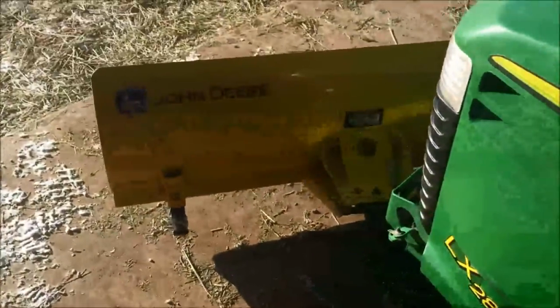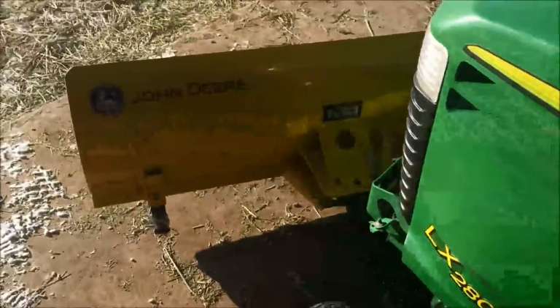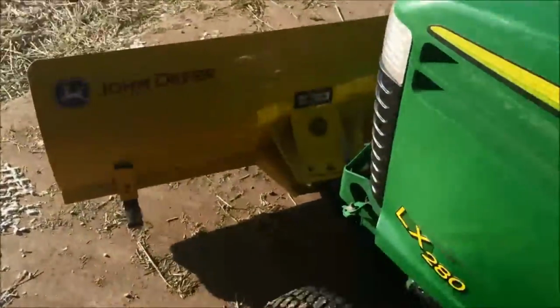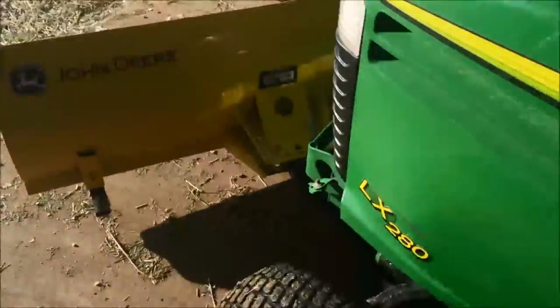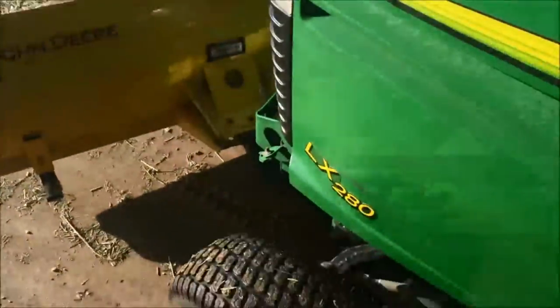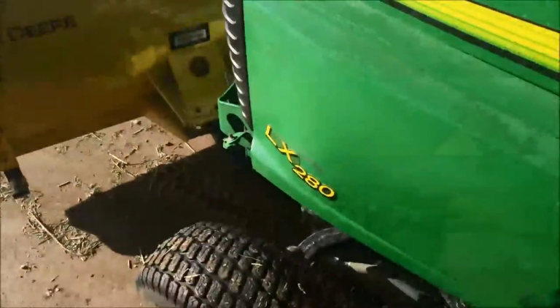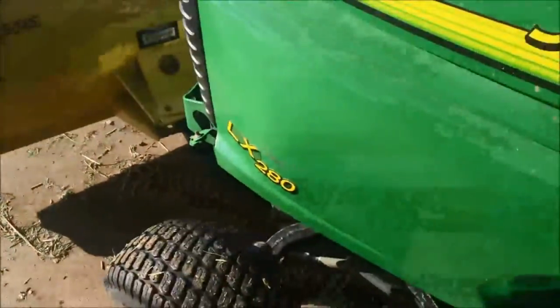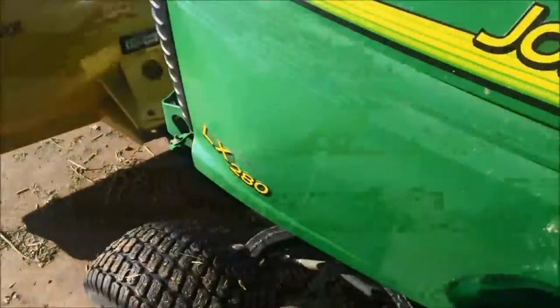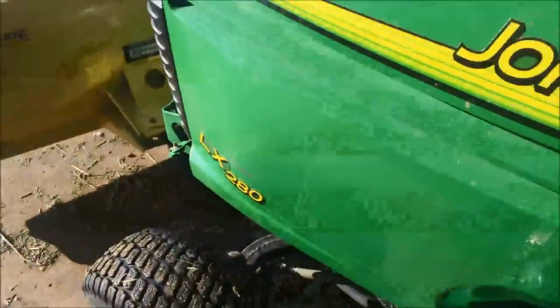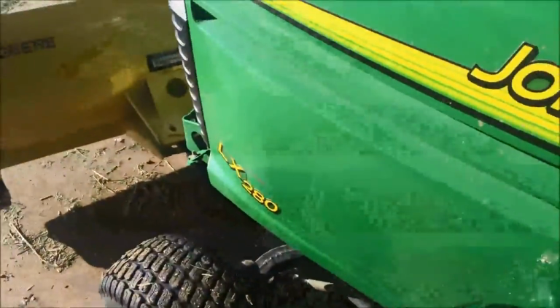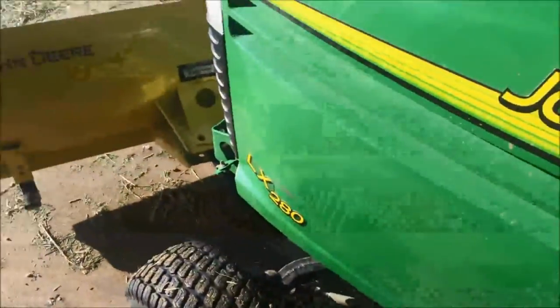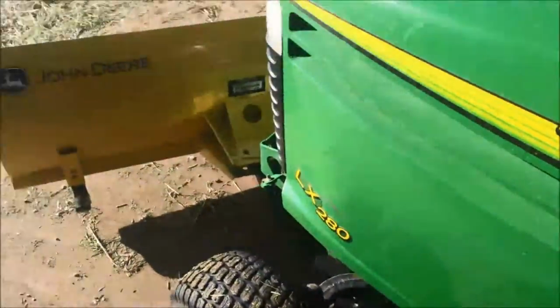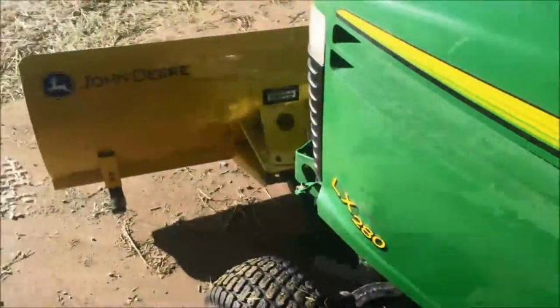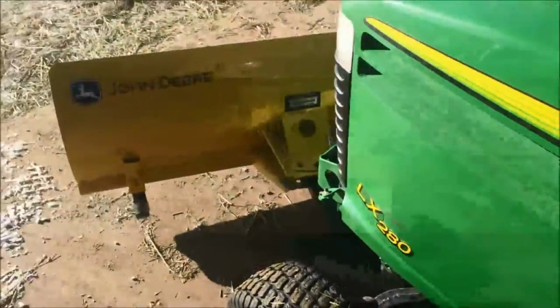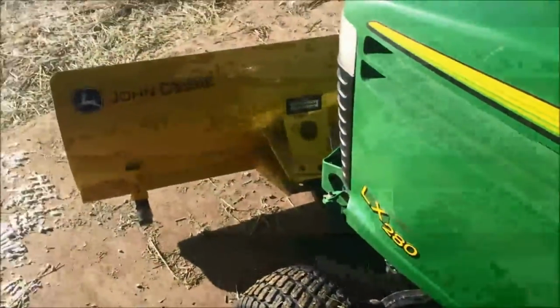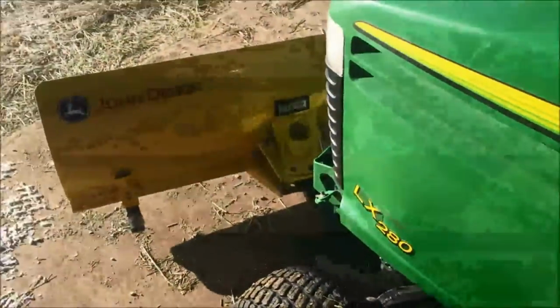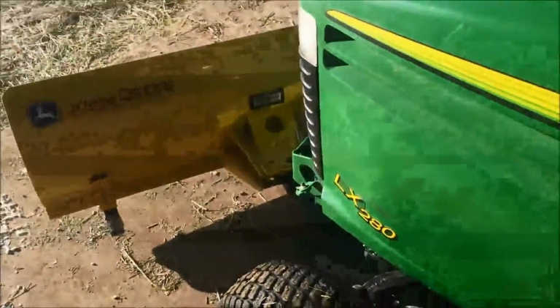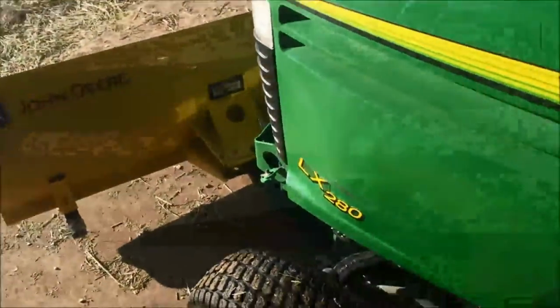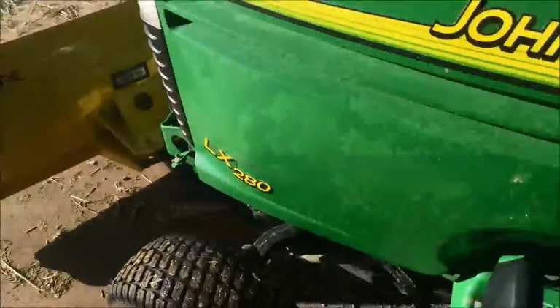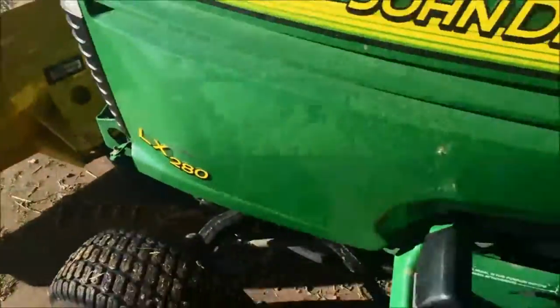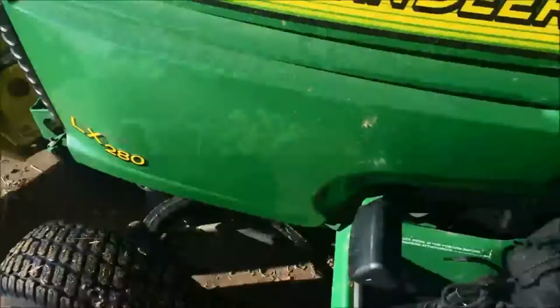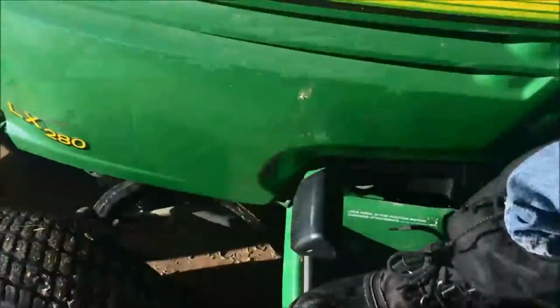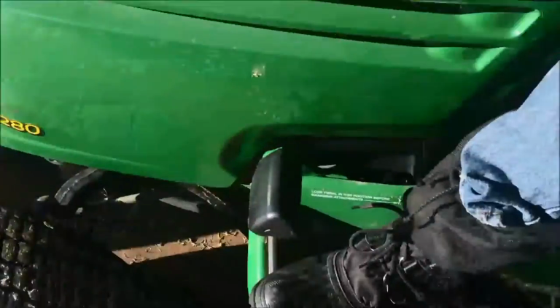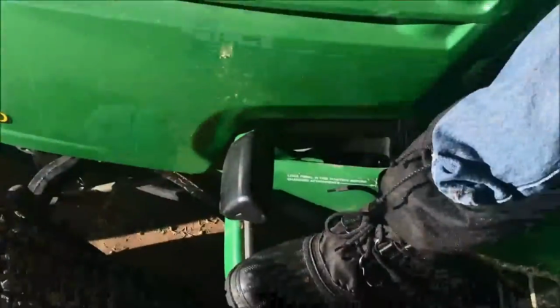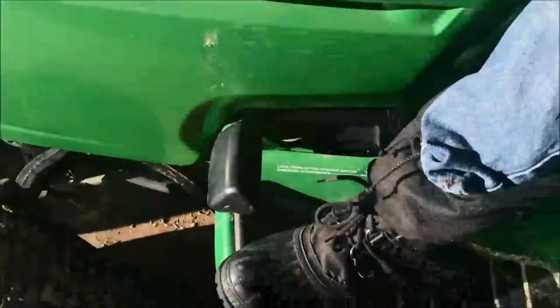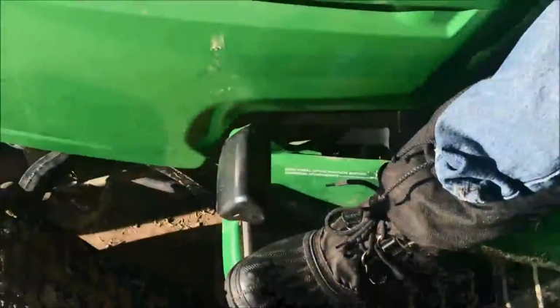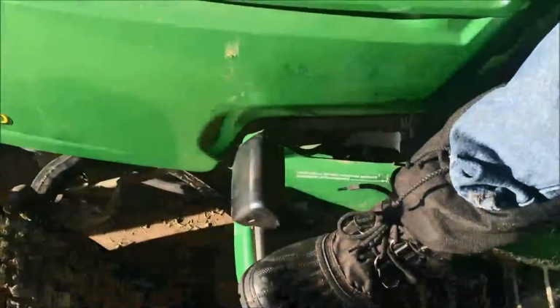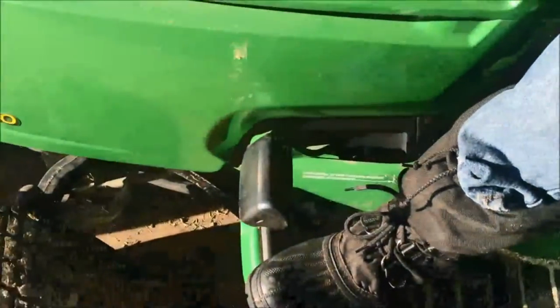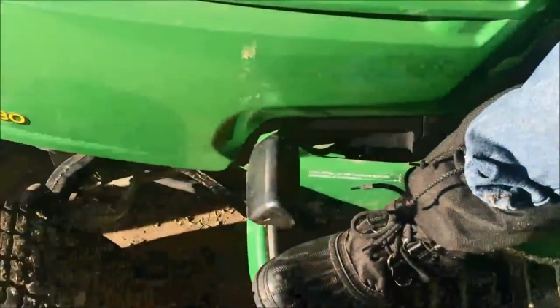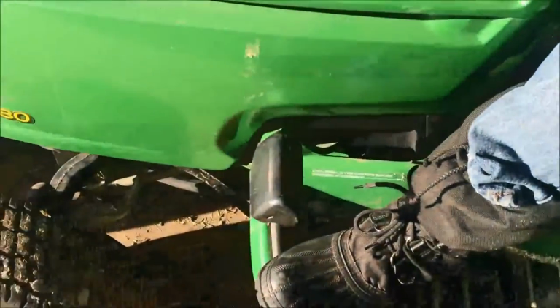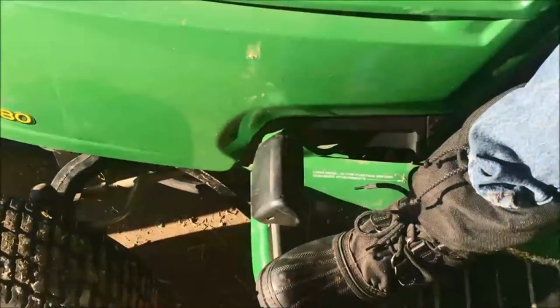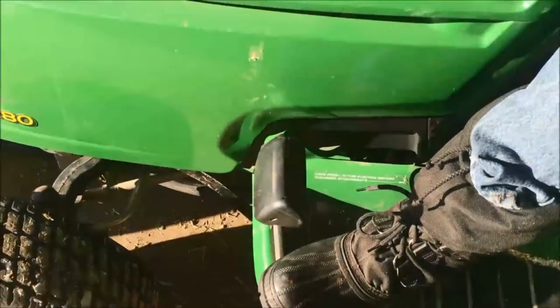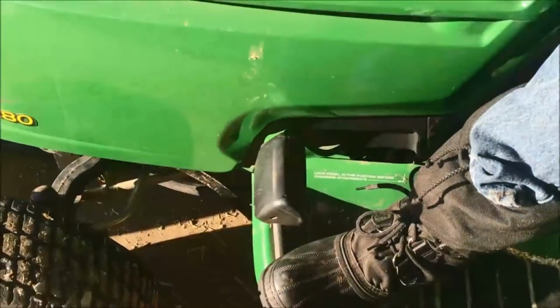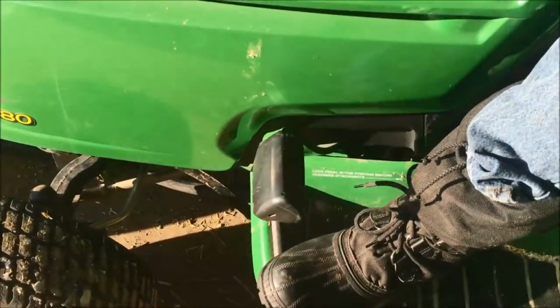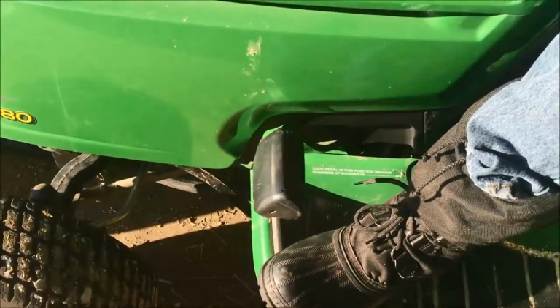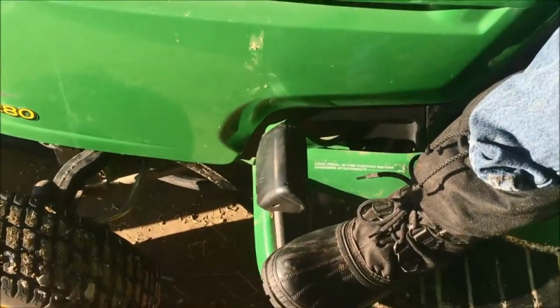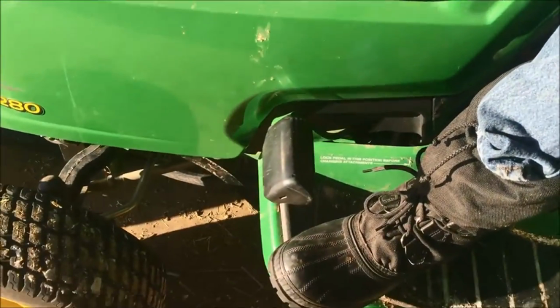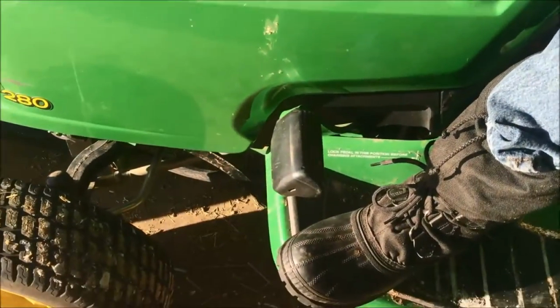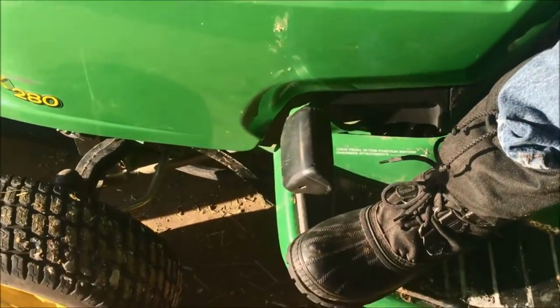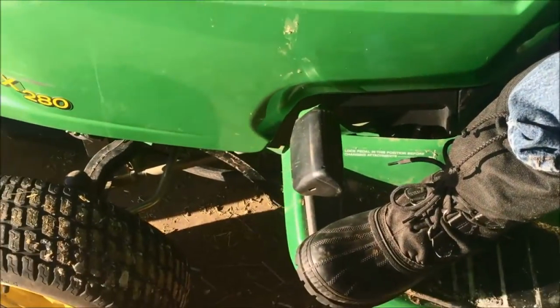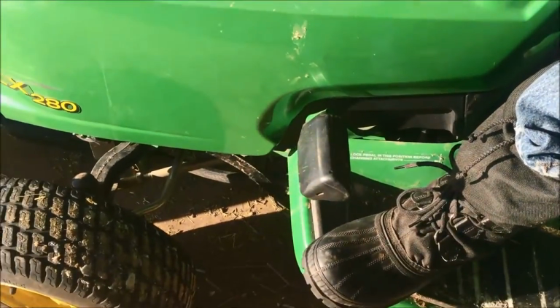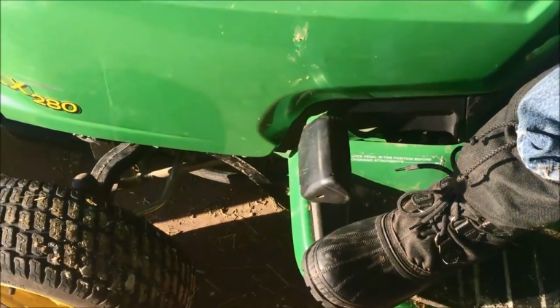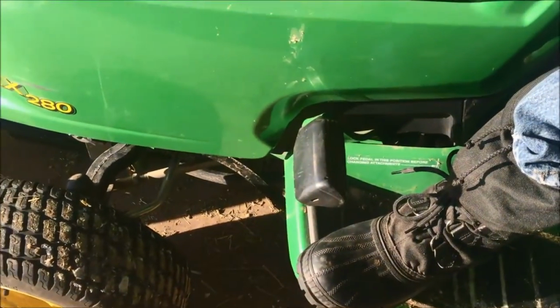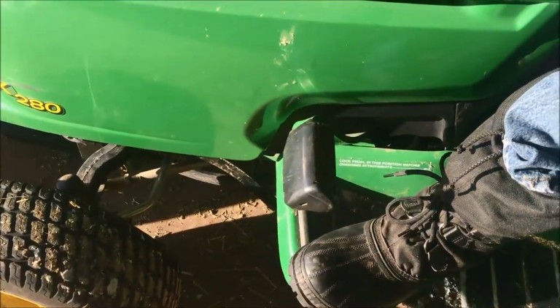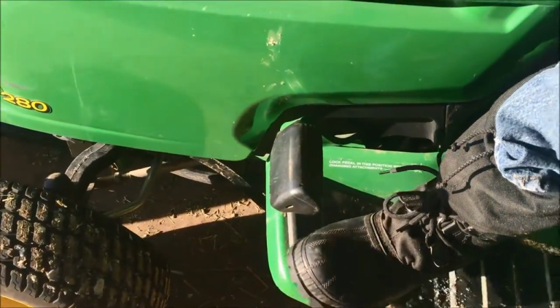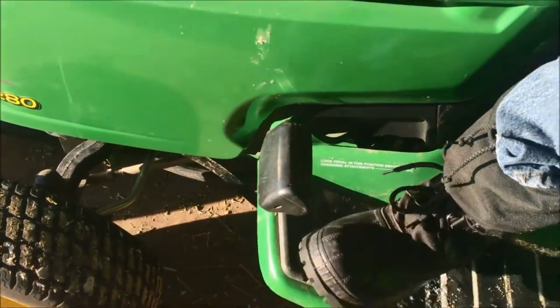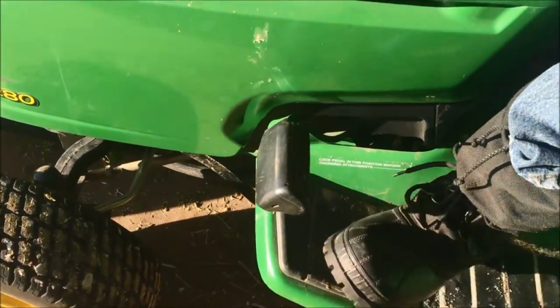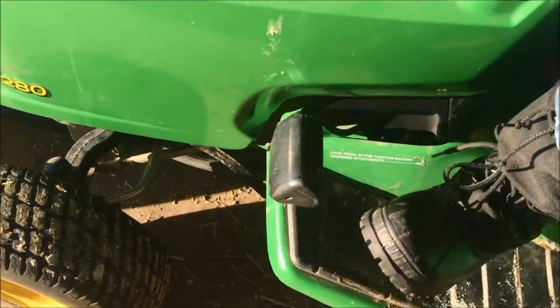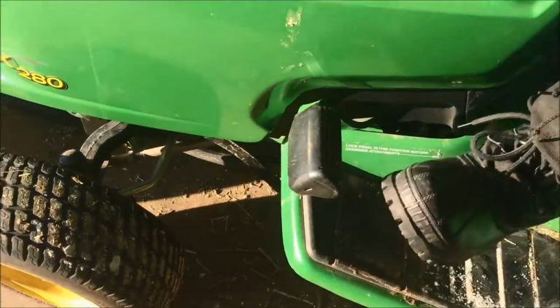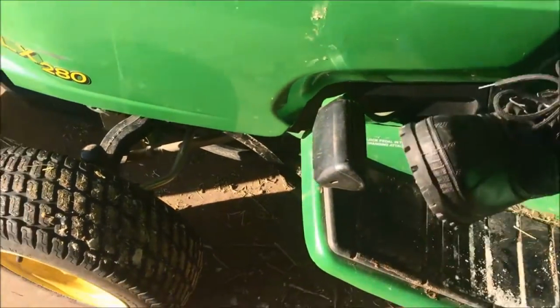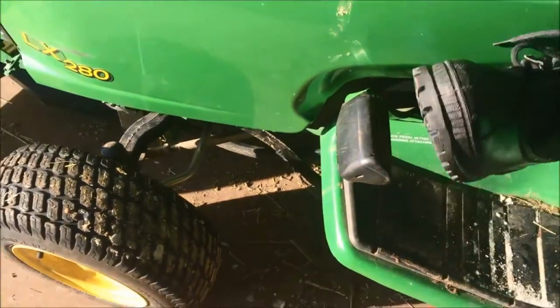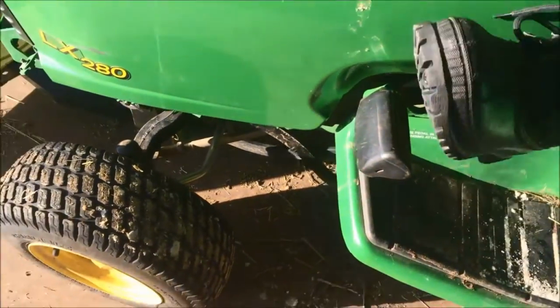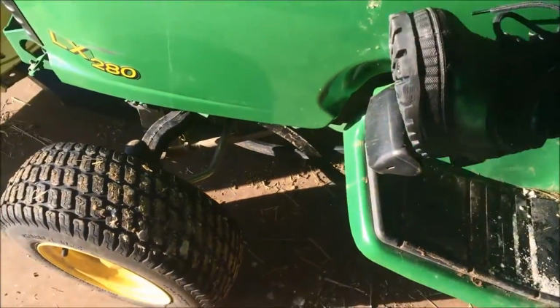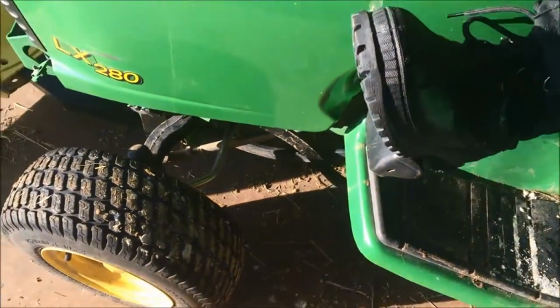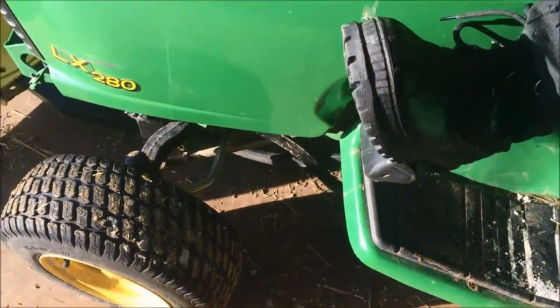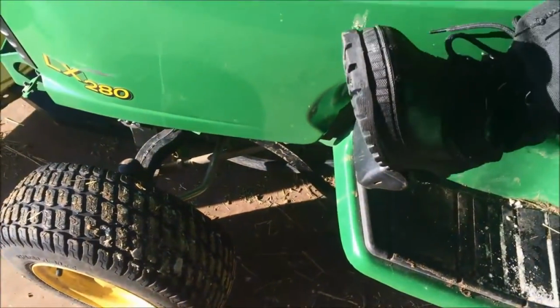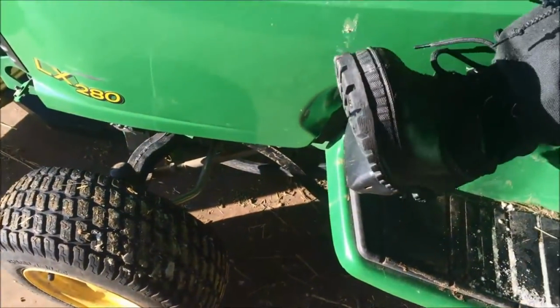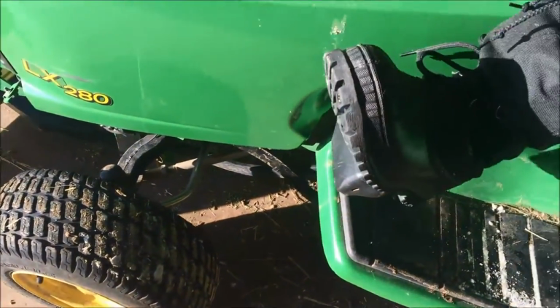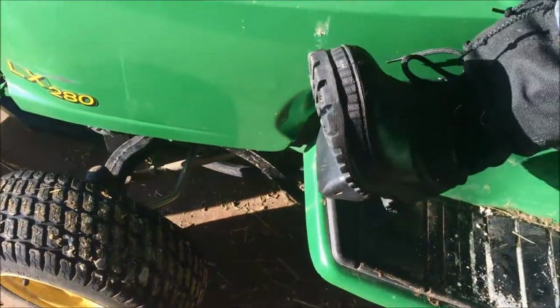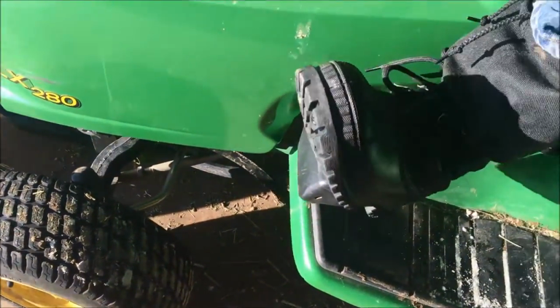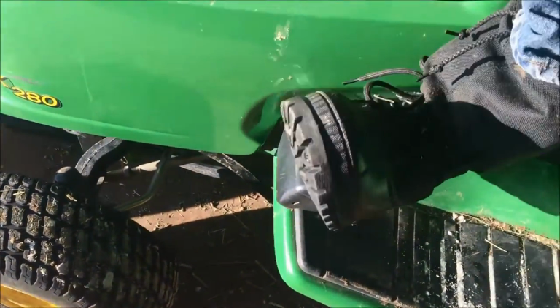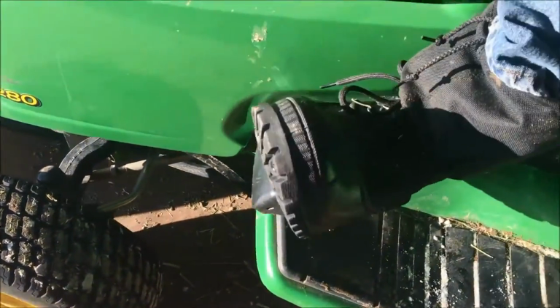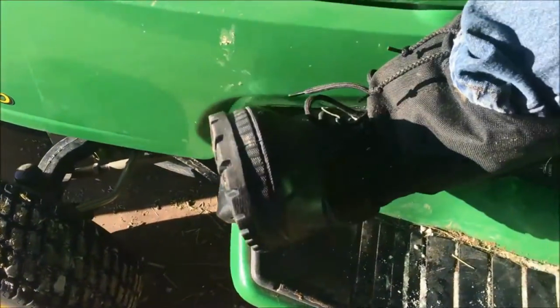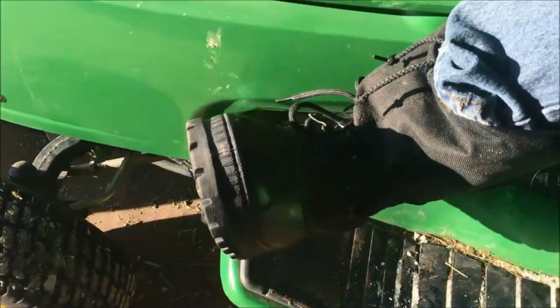If it comes loose while you're driving, just go ahead and do that, or keep this pedal pressed all the way forward while you're driving if it's really bouncy.